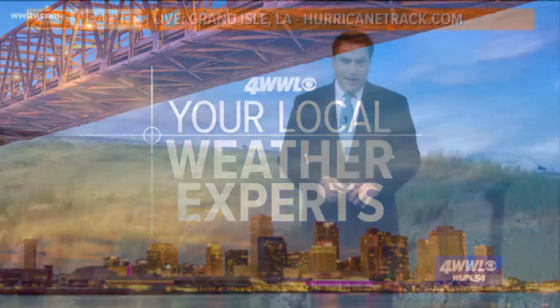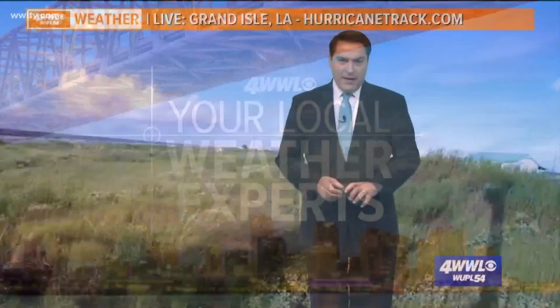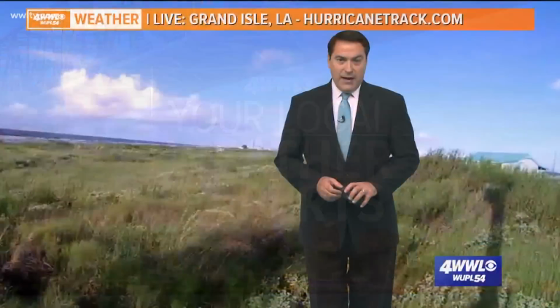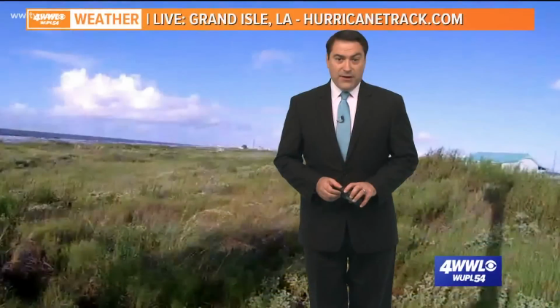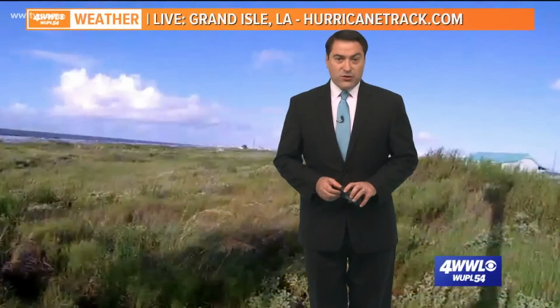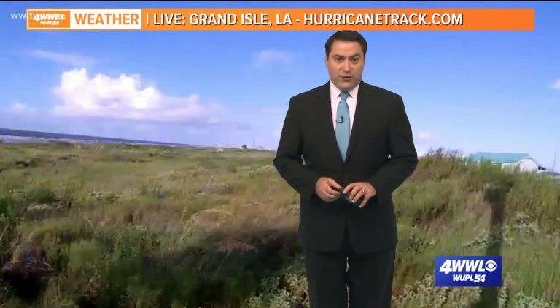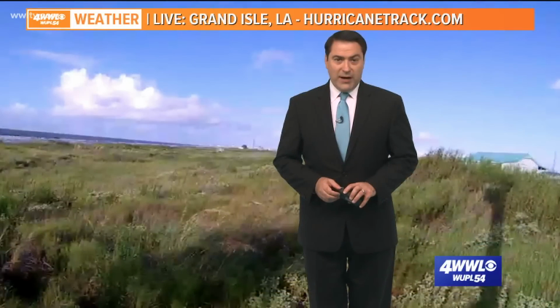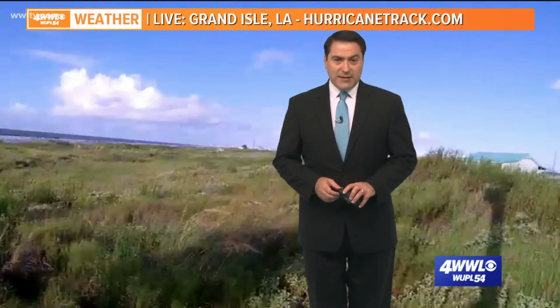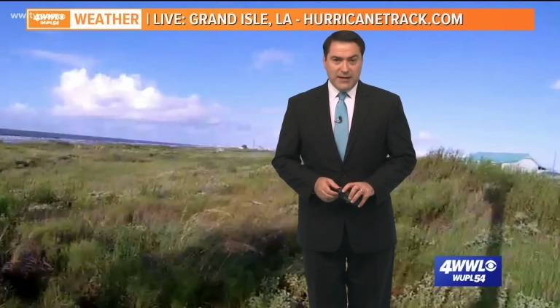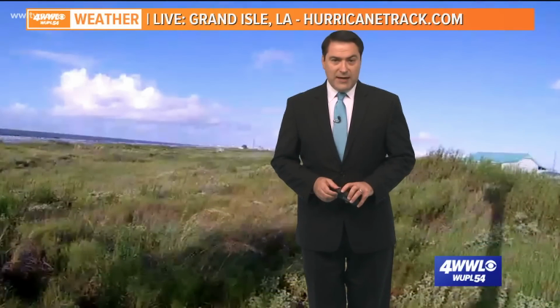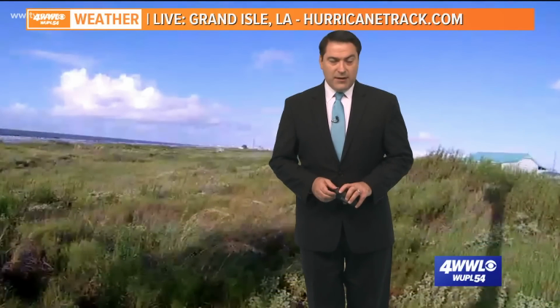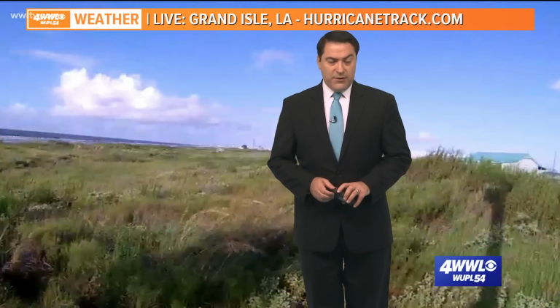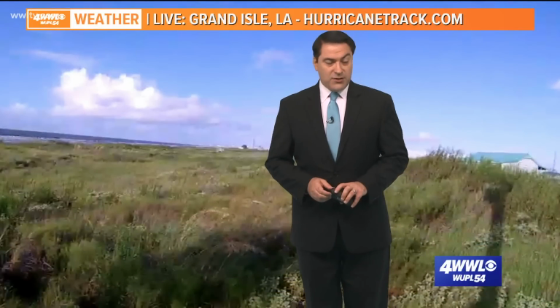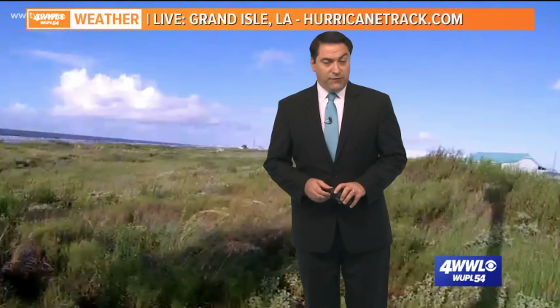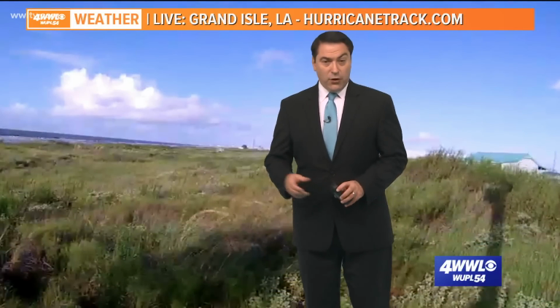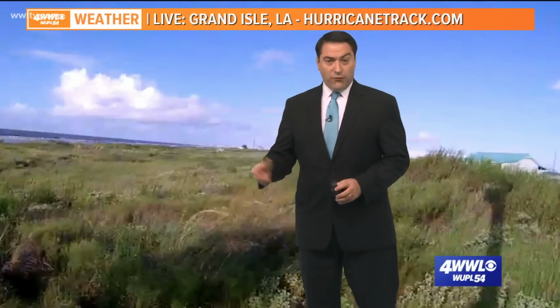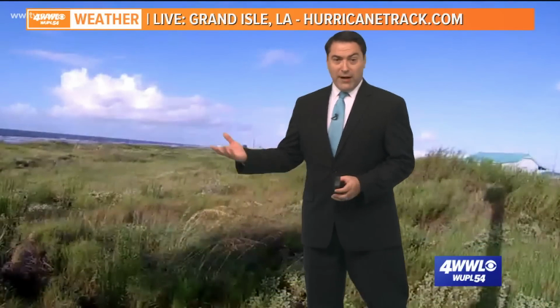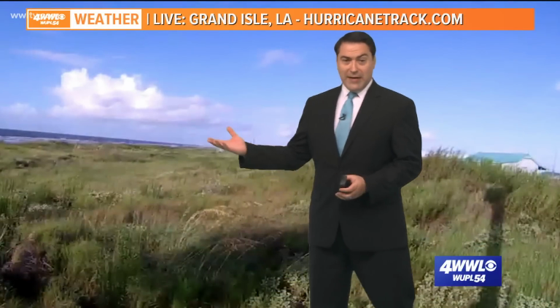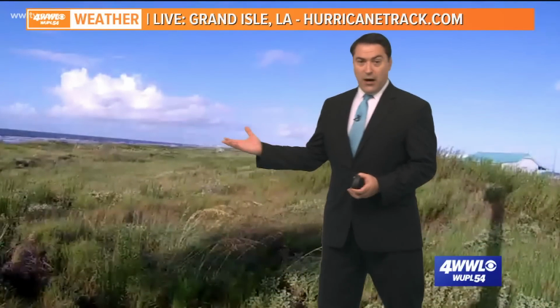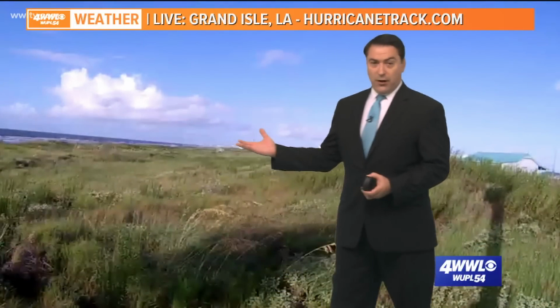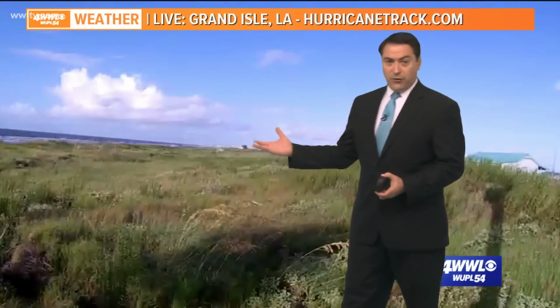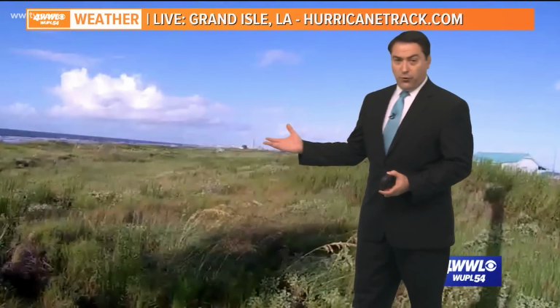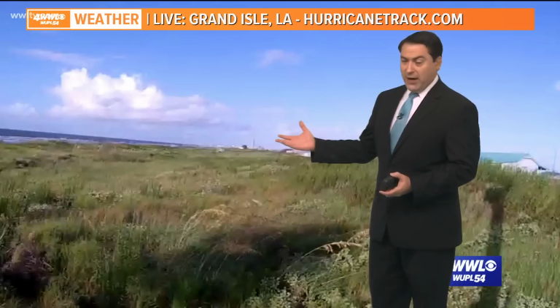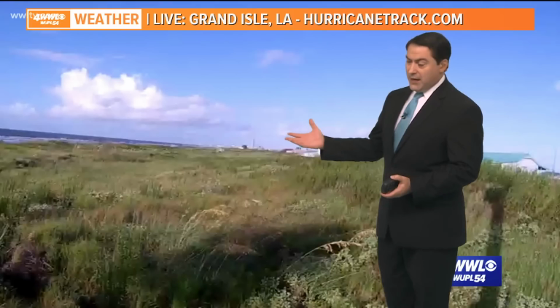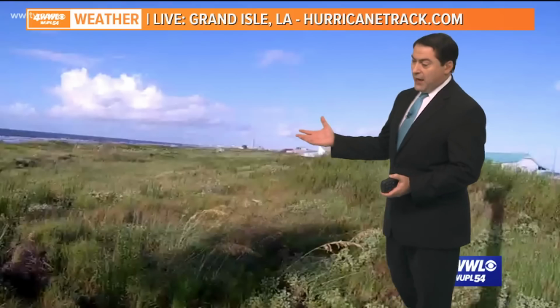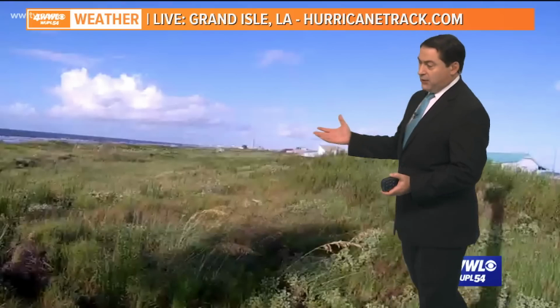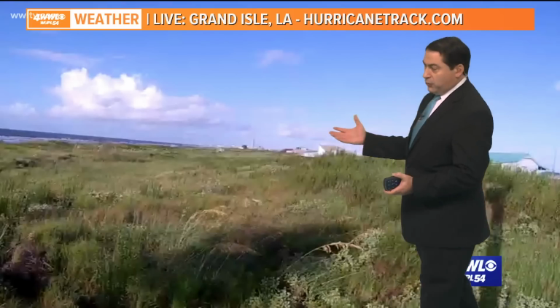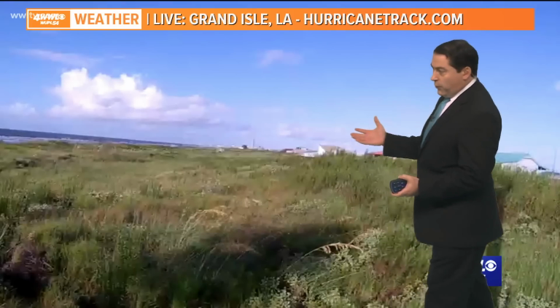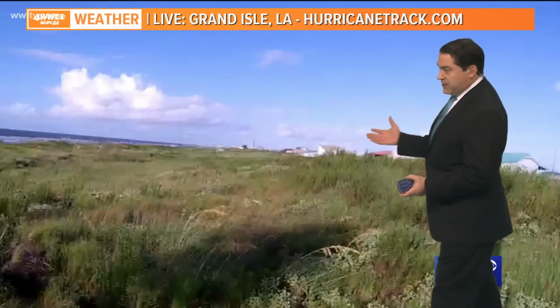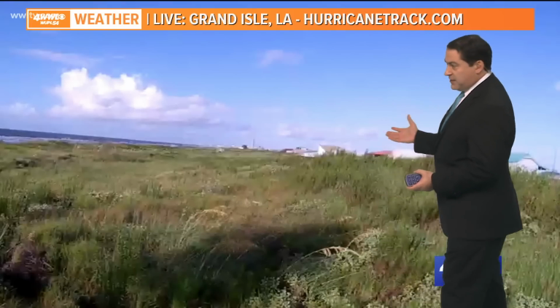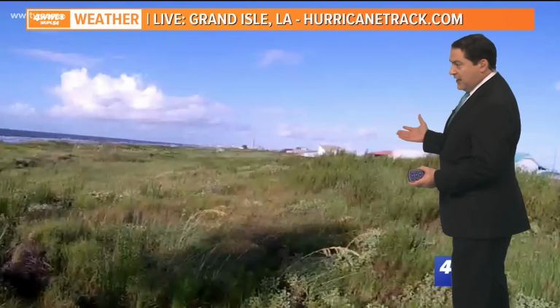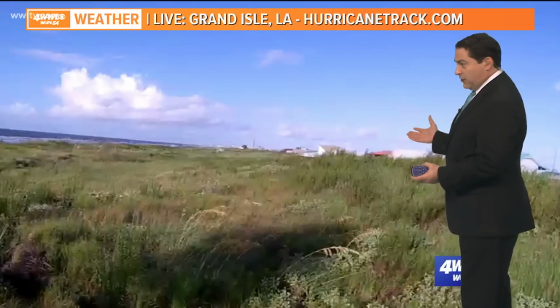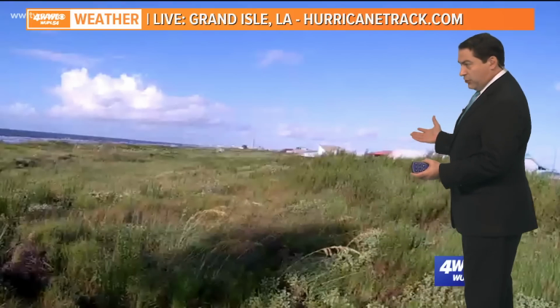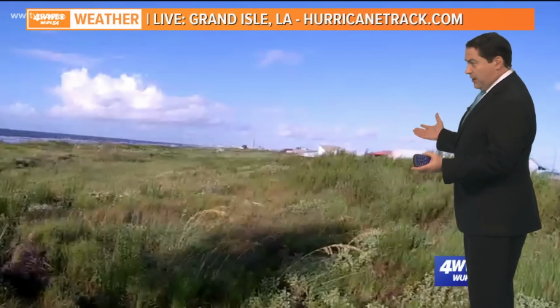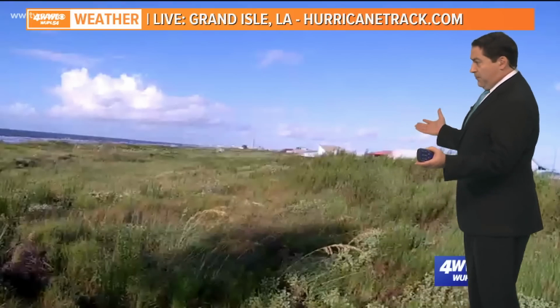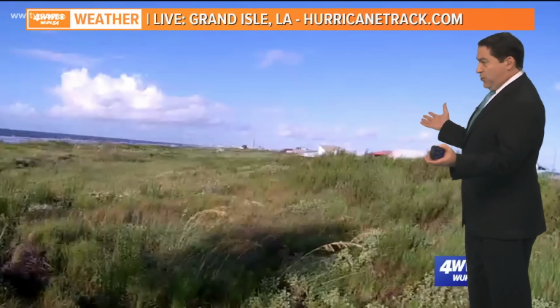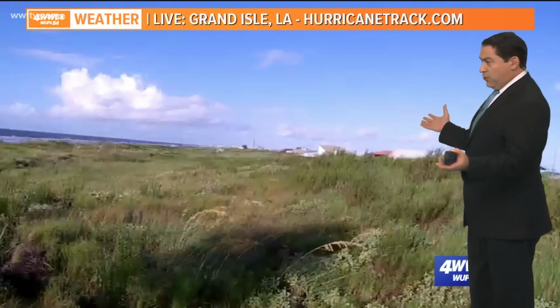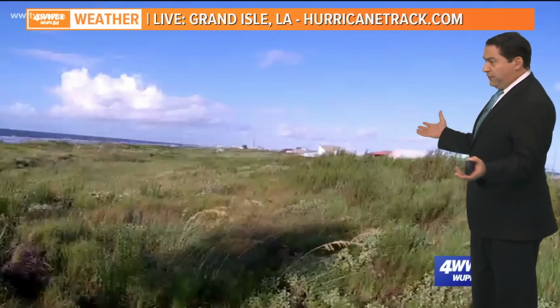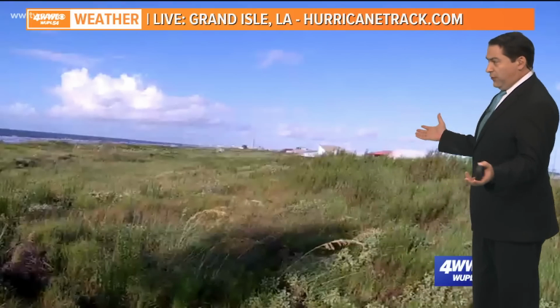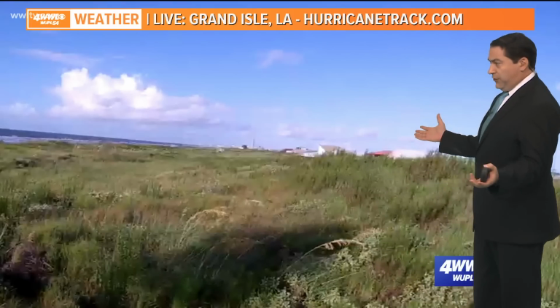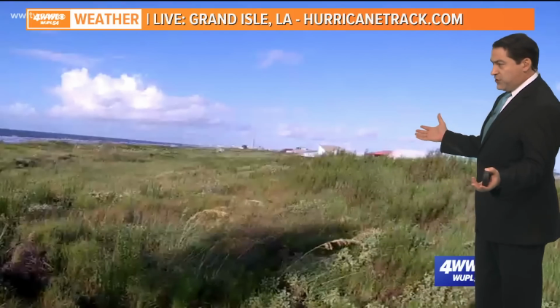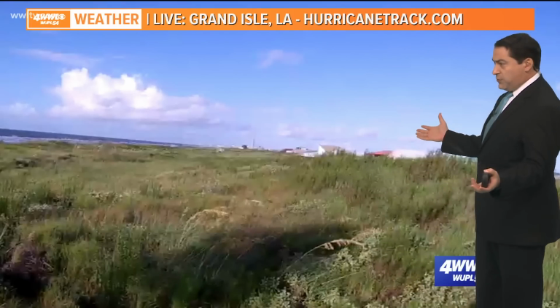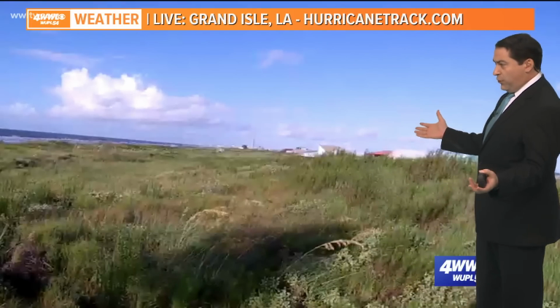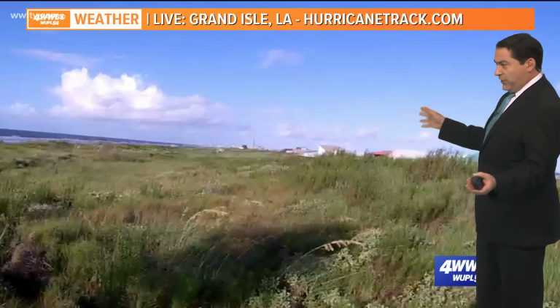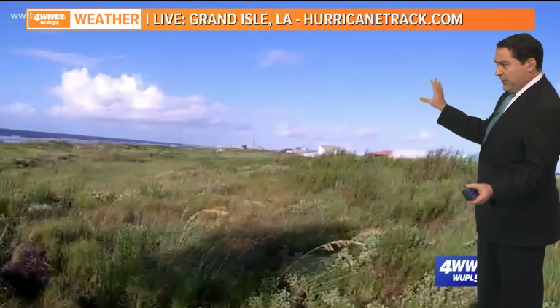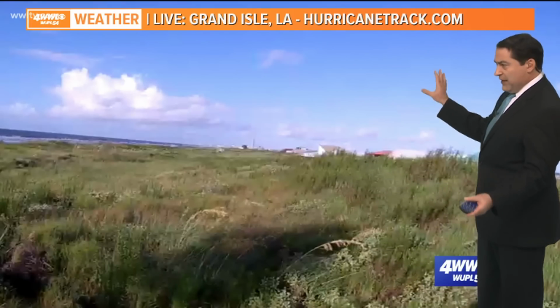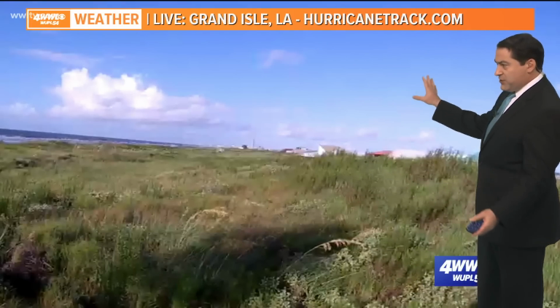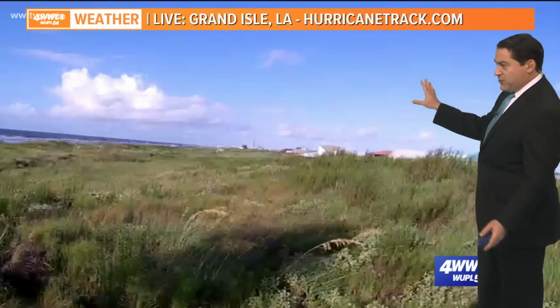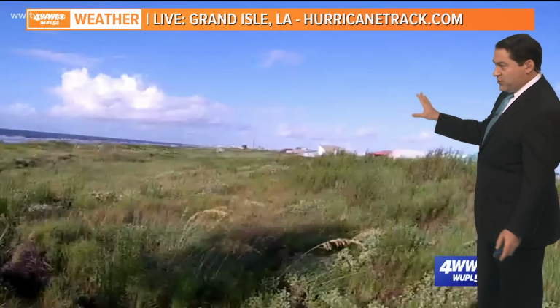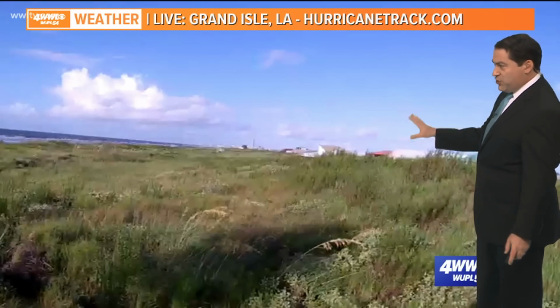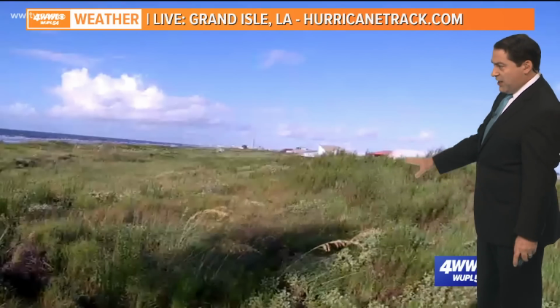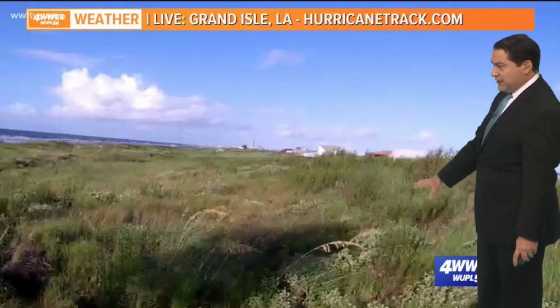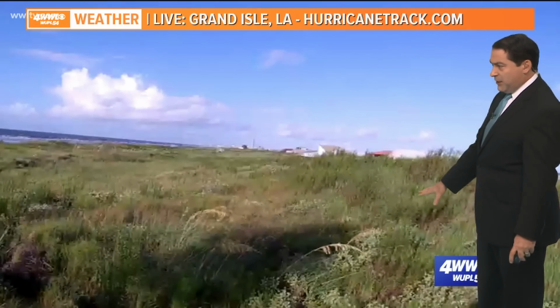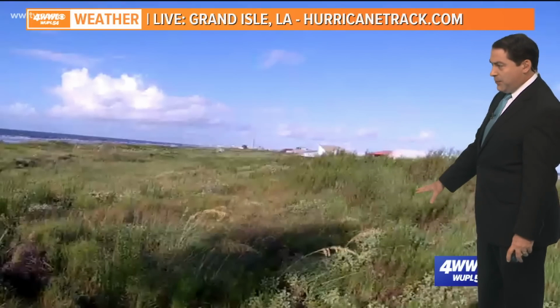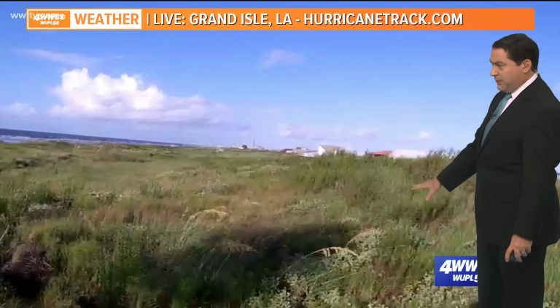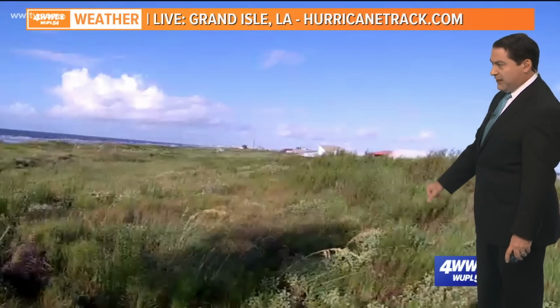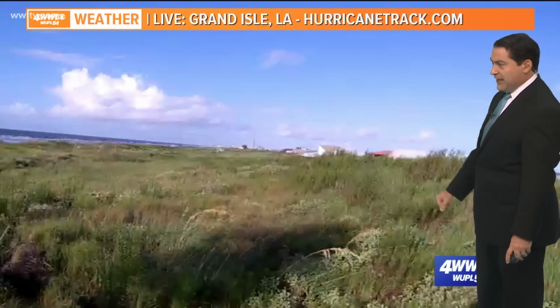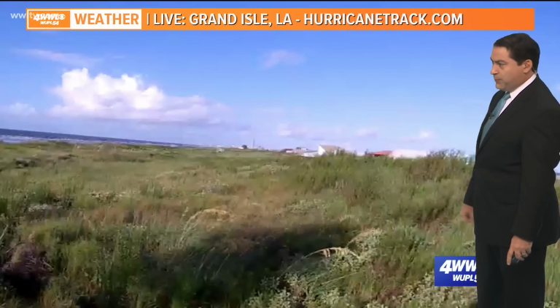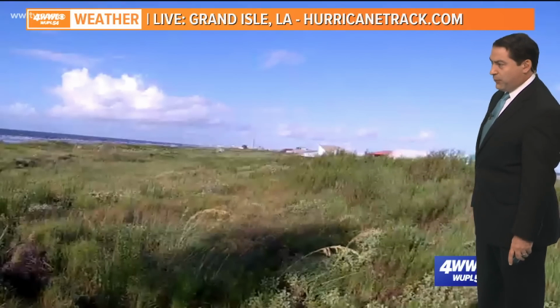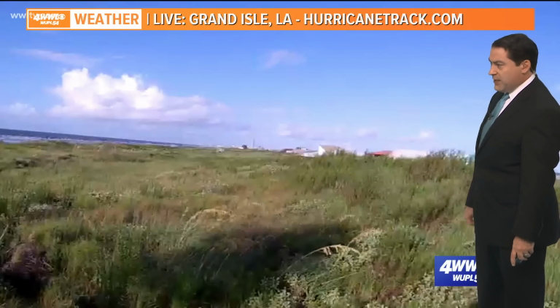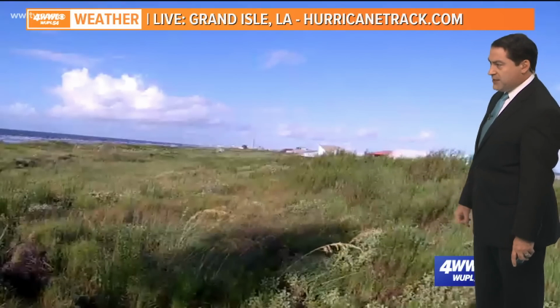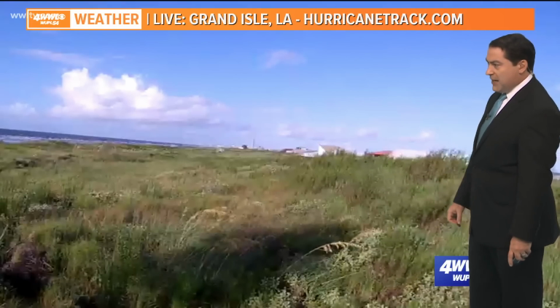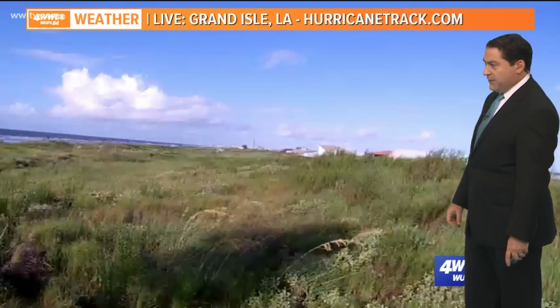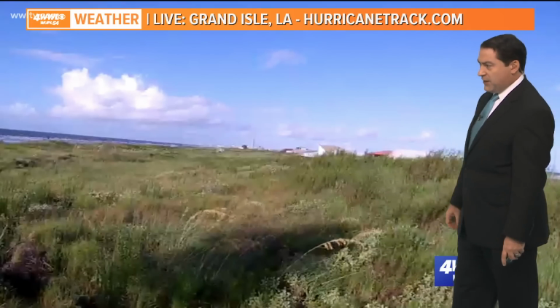That's right, and this view right now of Grand Isle, Louisiana — look at how beautiful it is this morning. A lot of sunshine, a little bit of a light breeze out there.